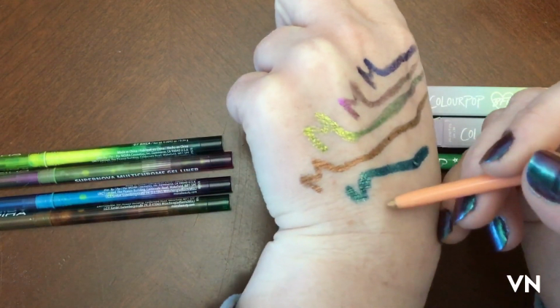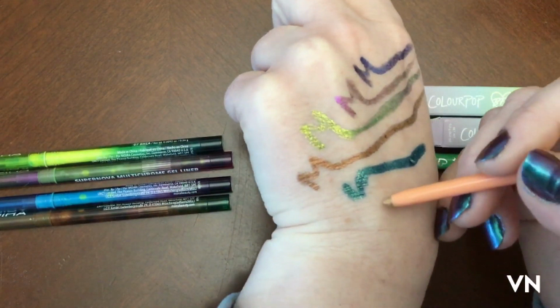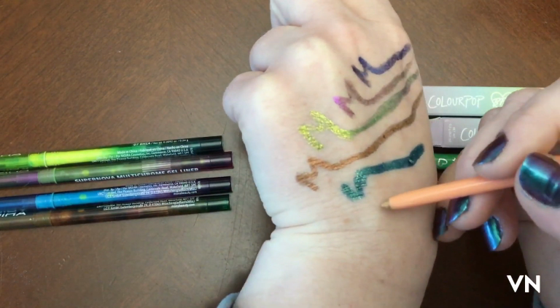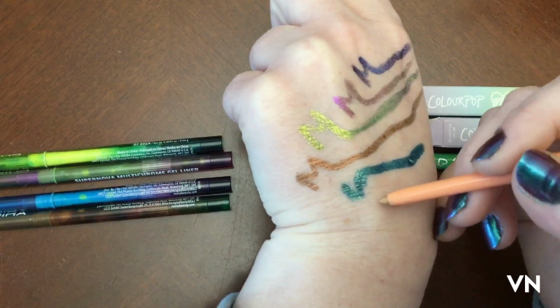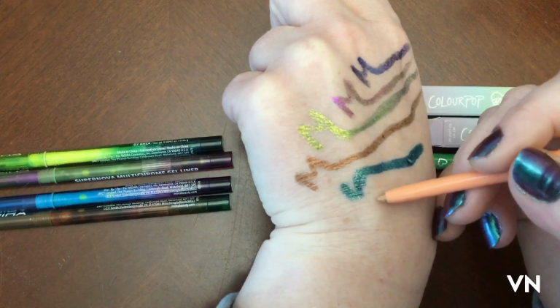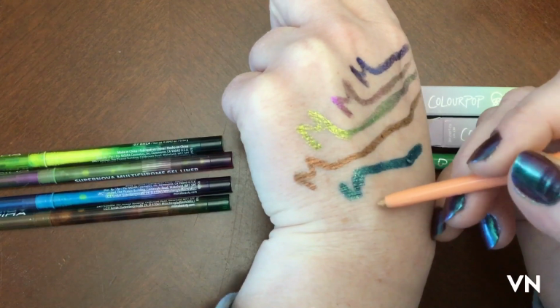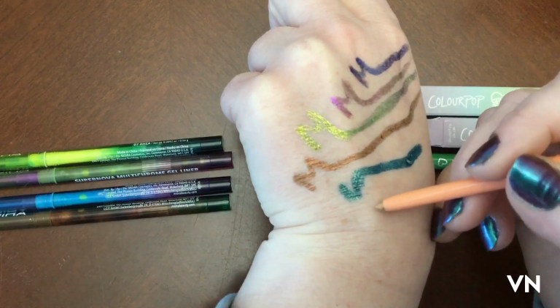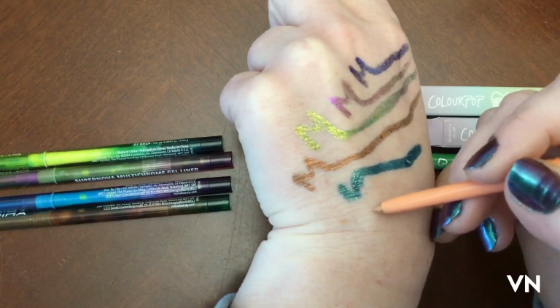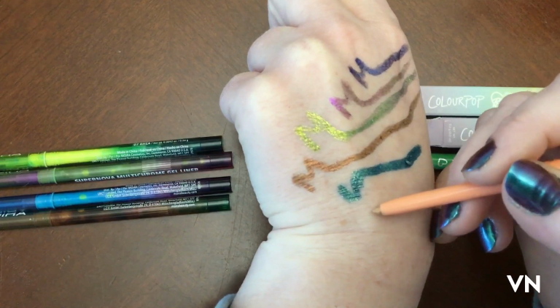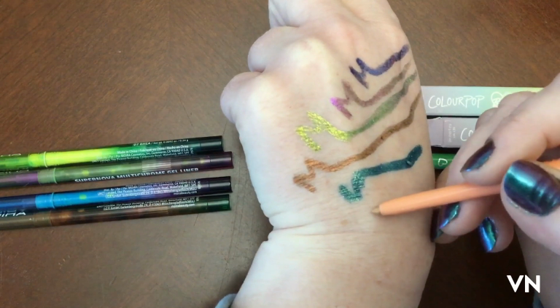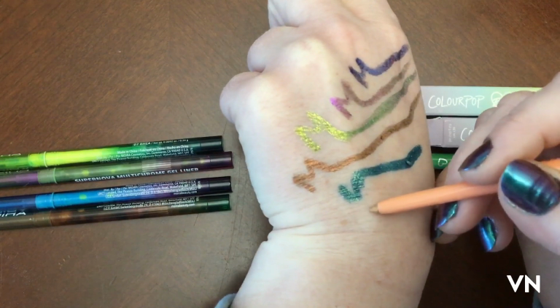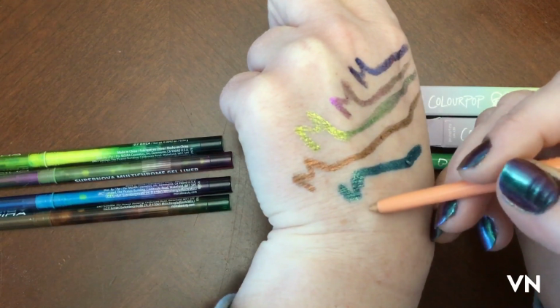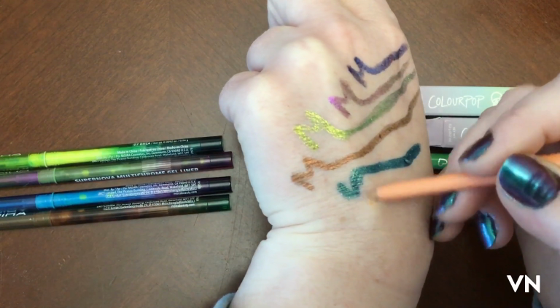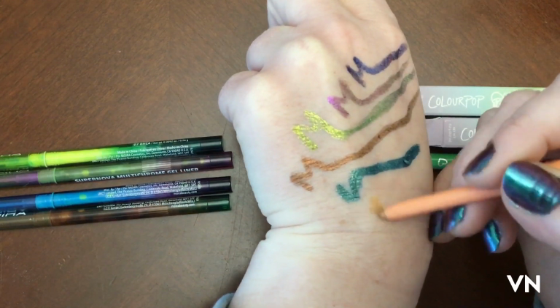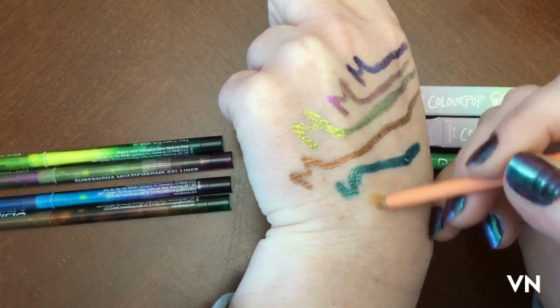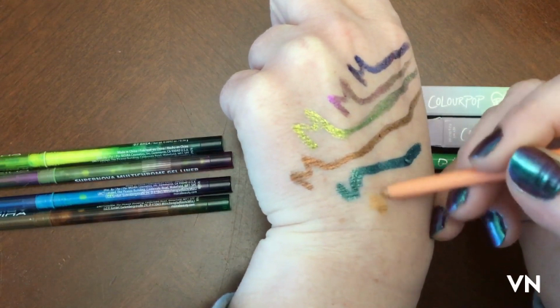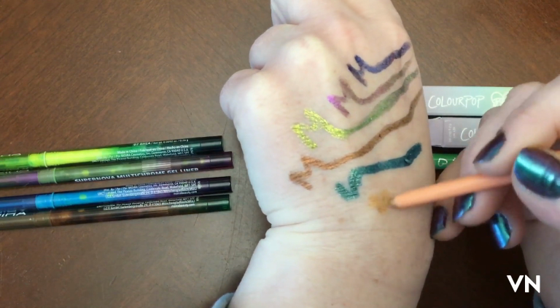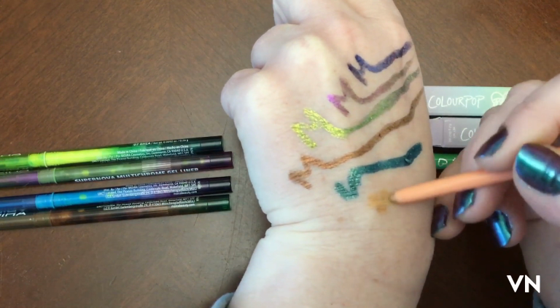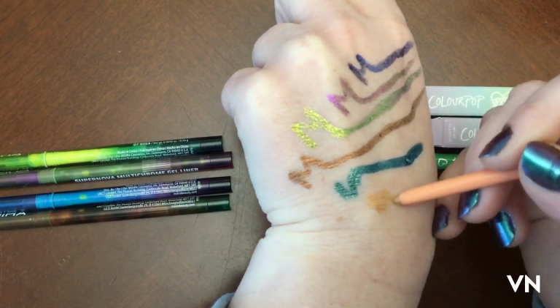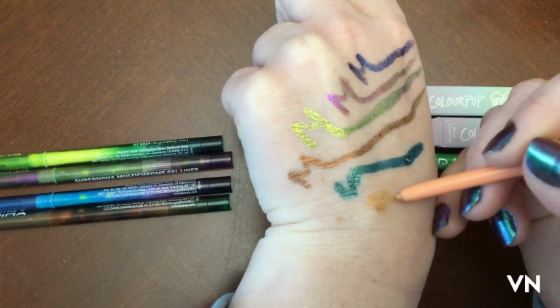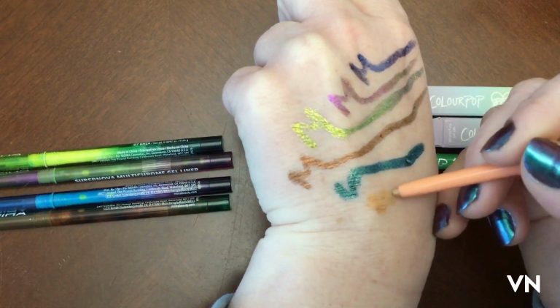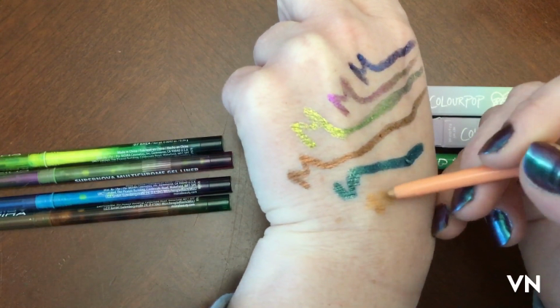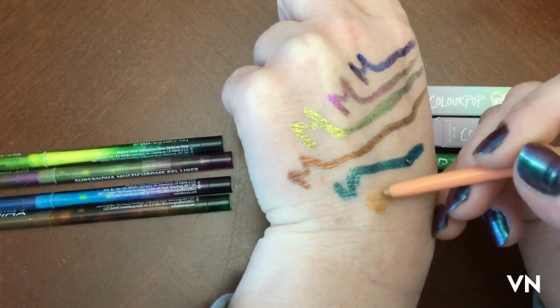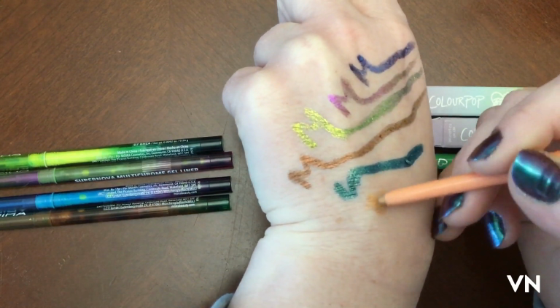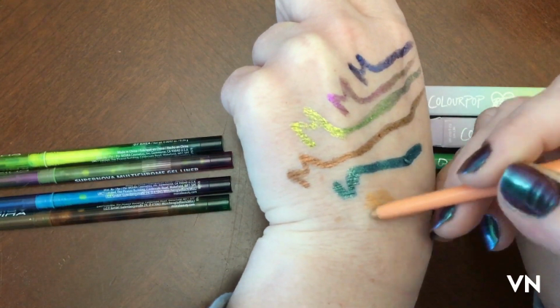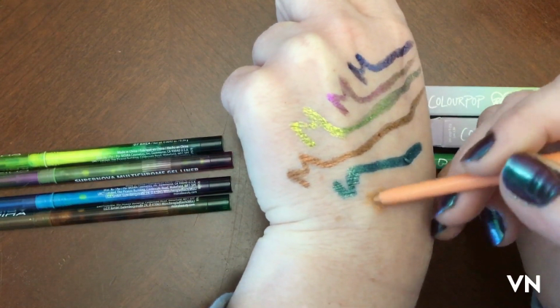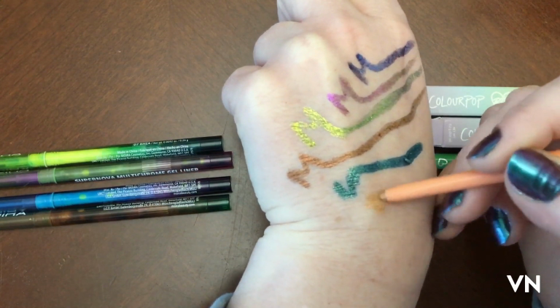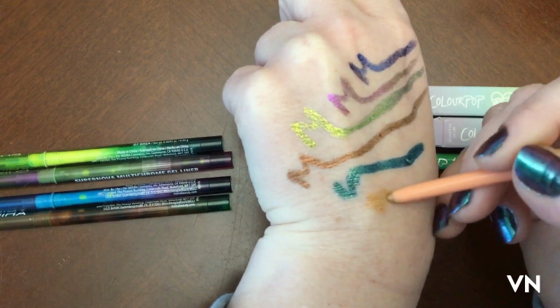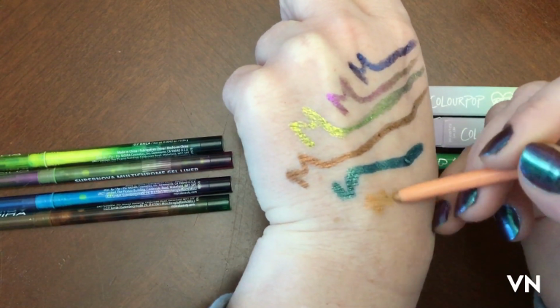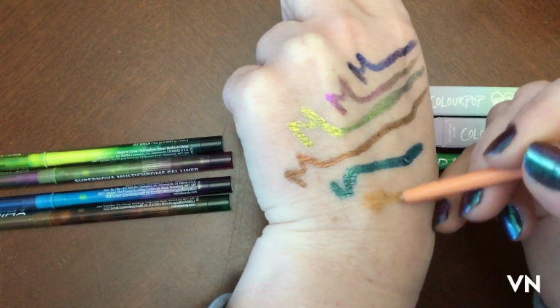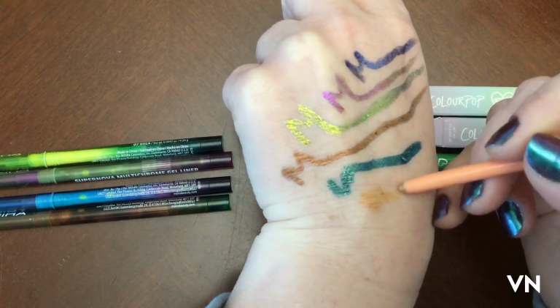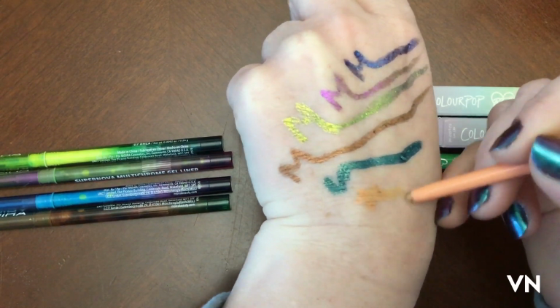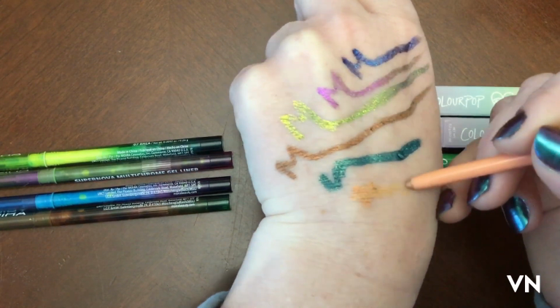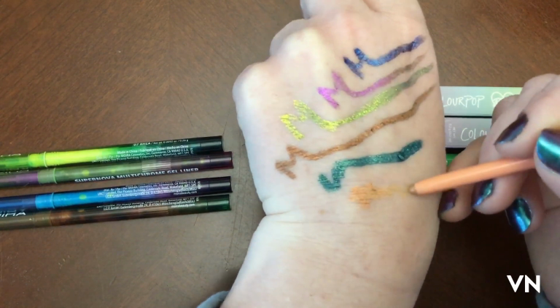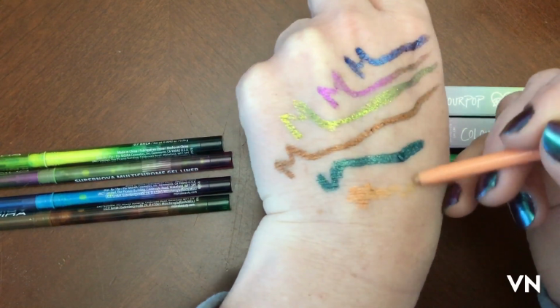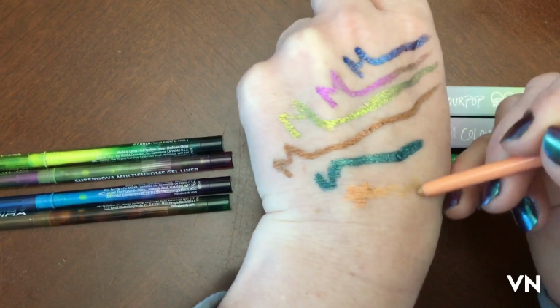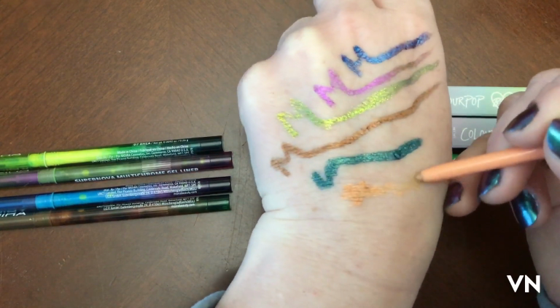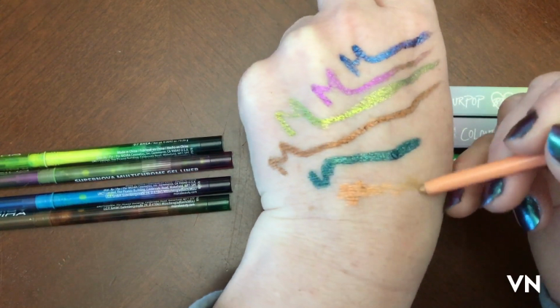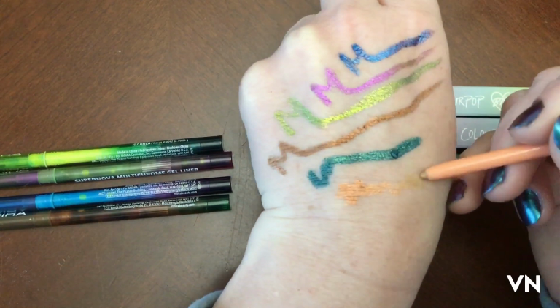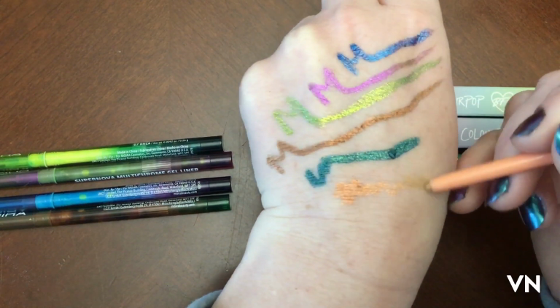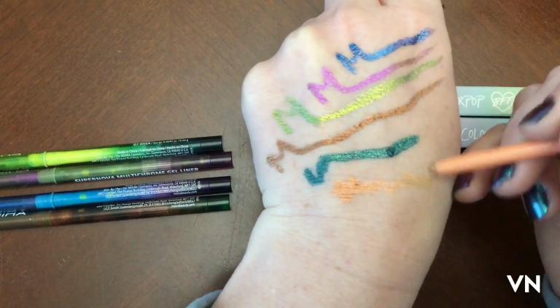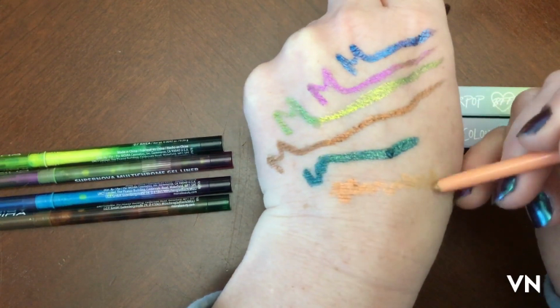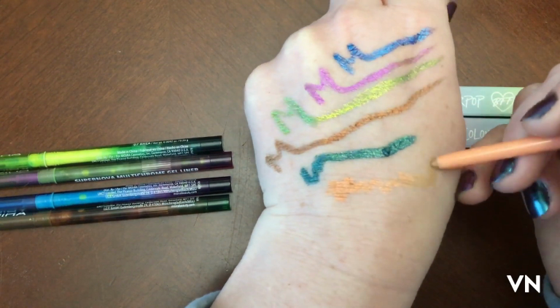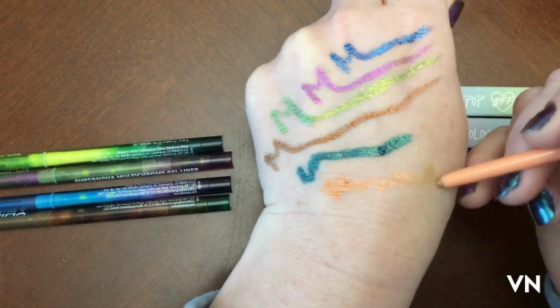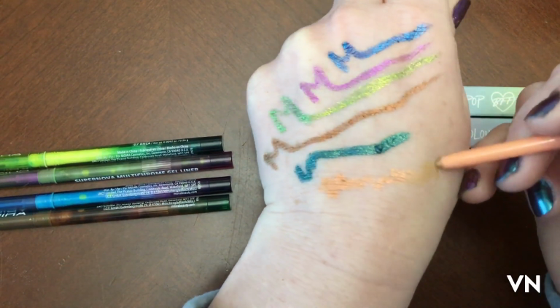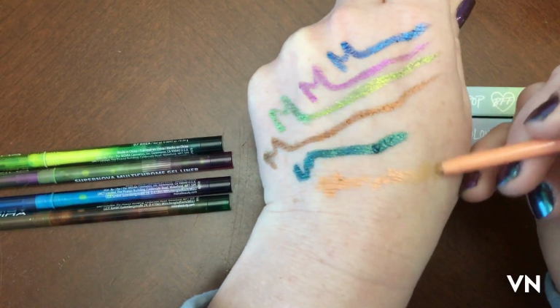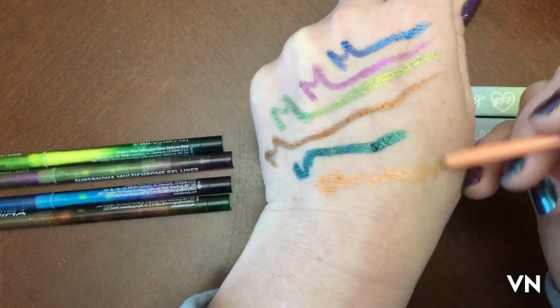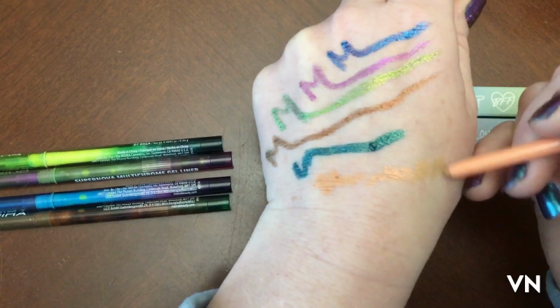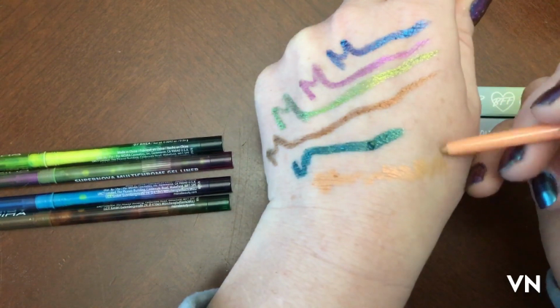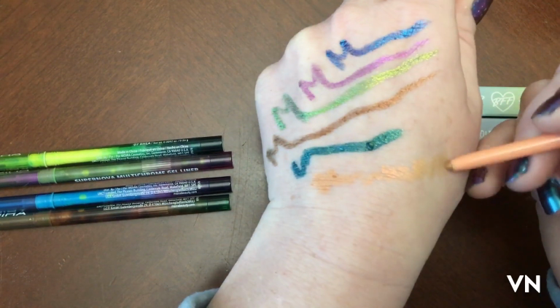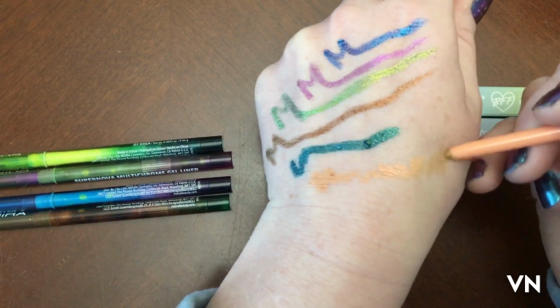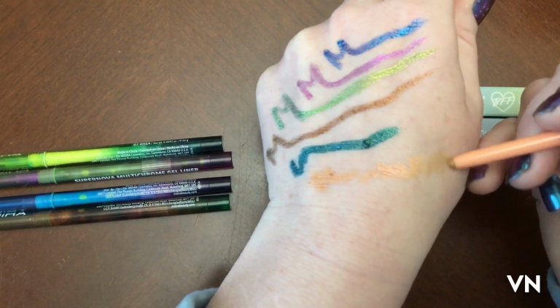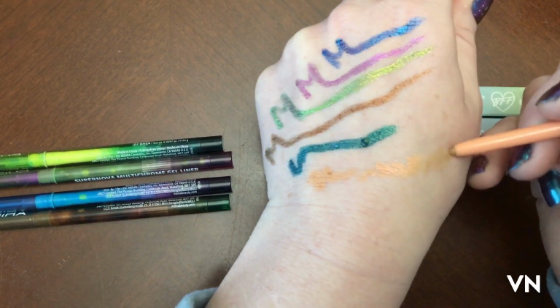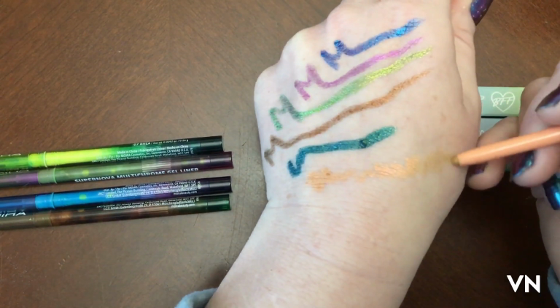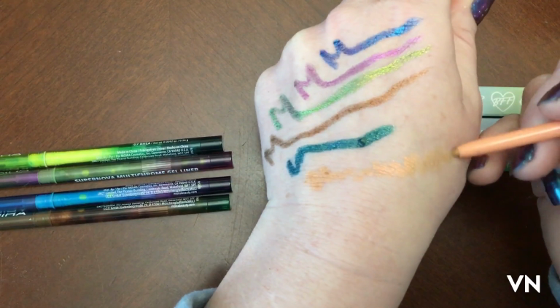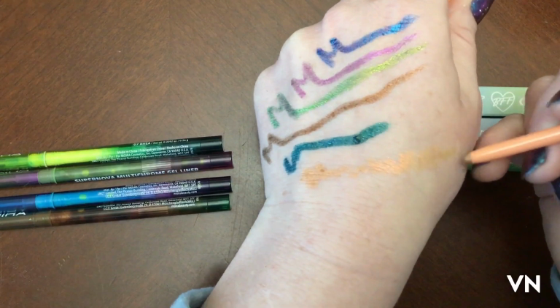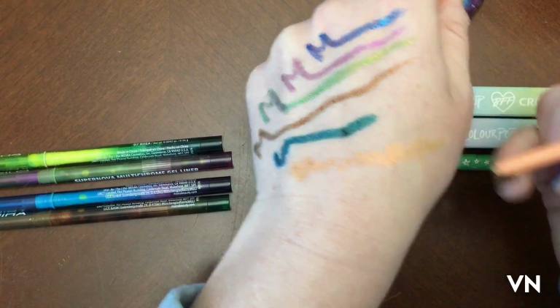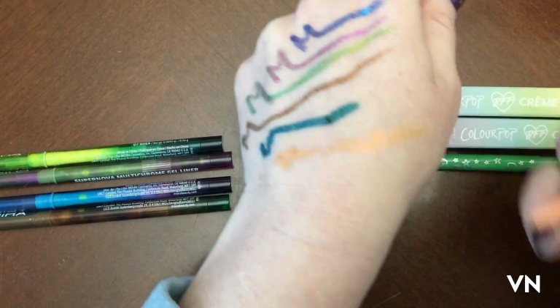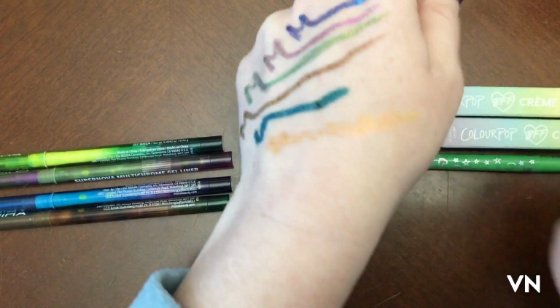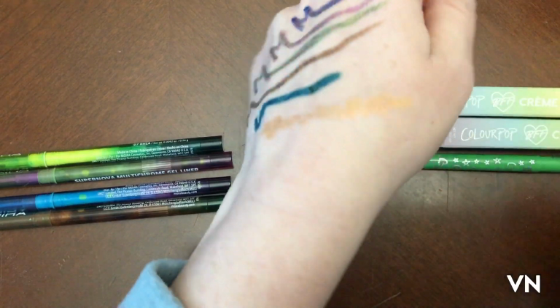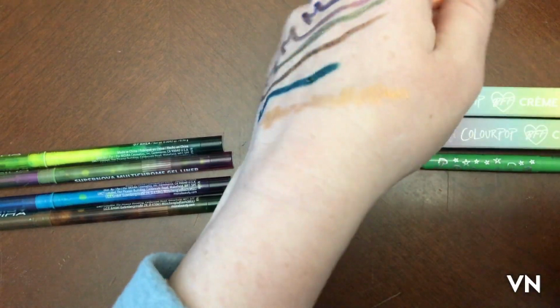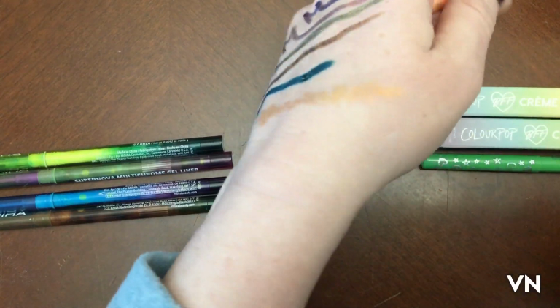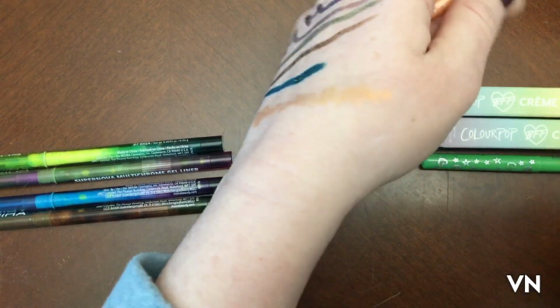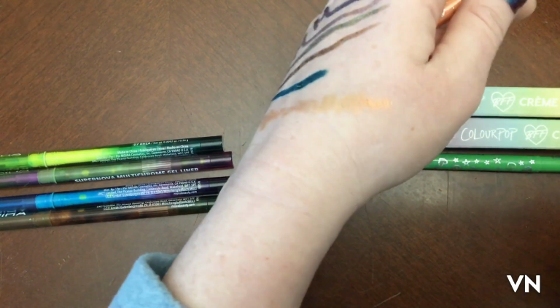So this is the ColourPop one, which I just totally pressed too hard. User error.